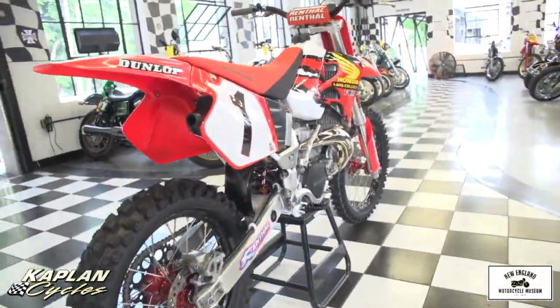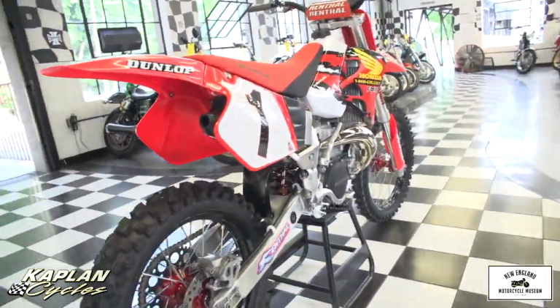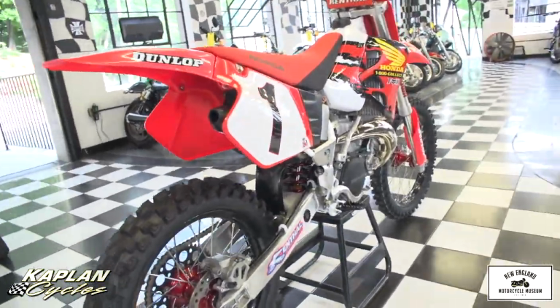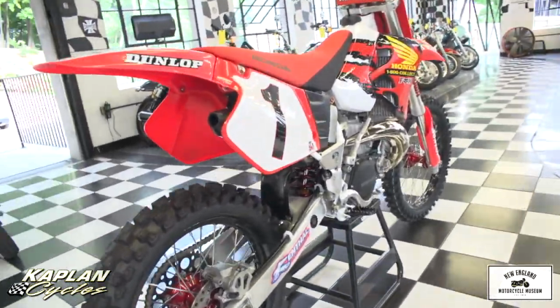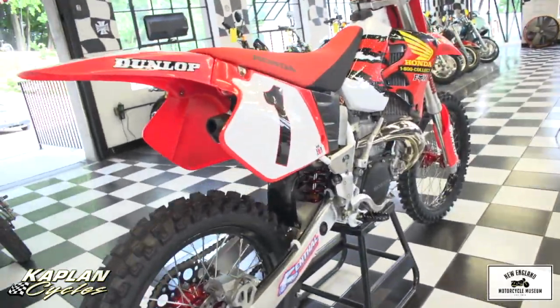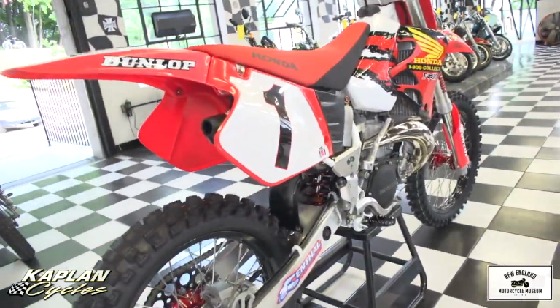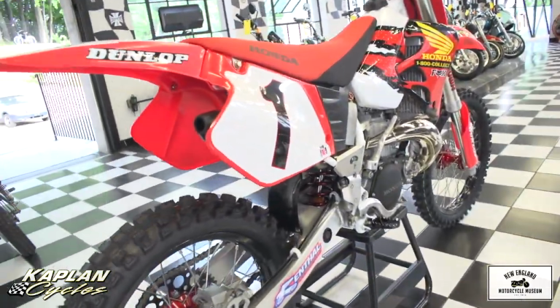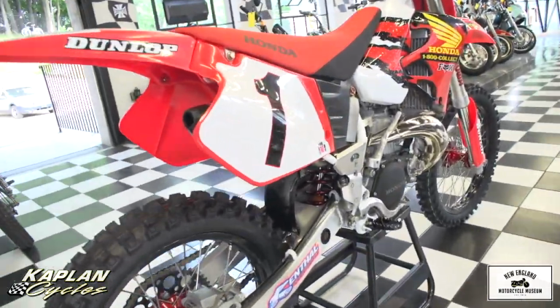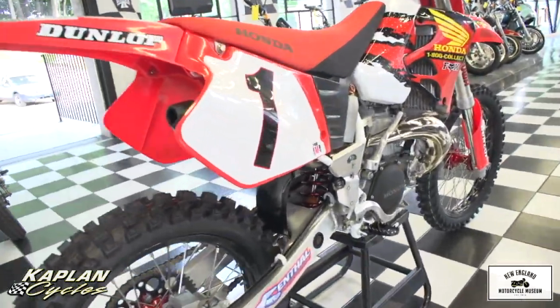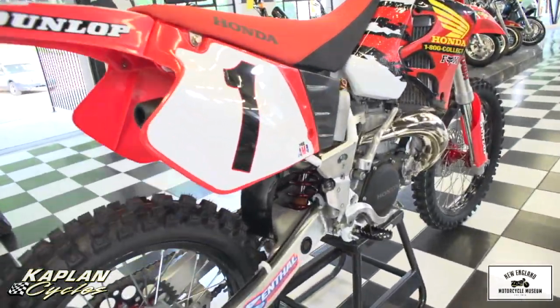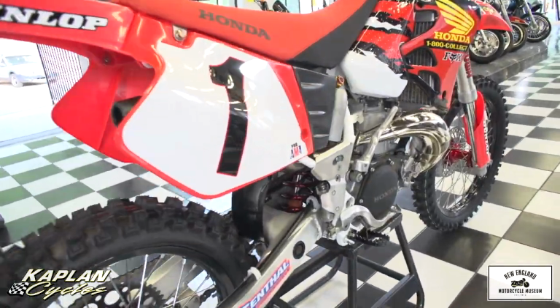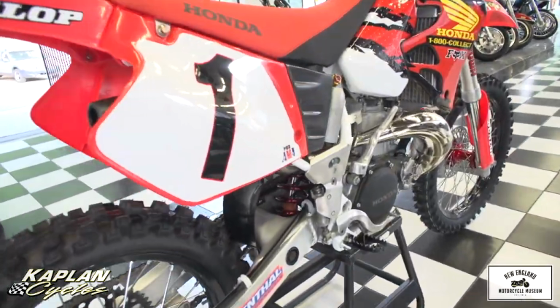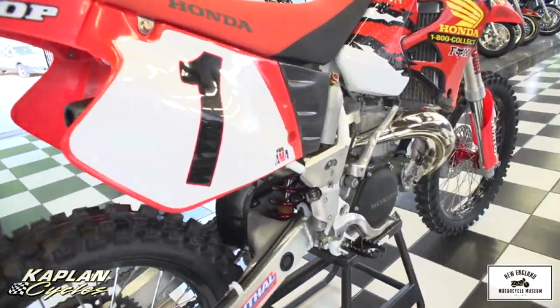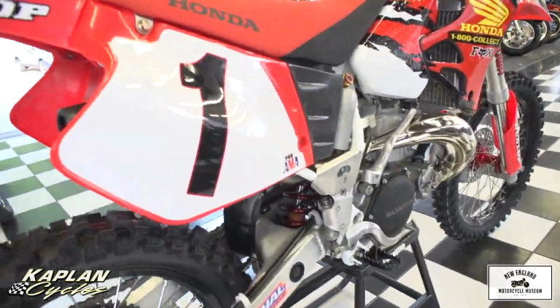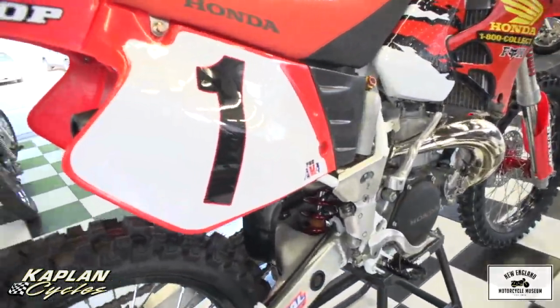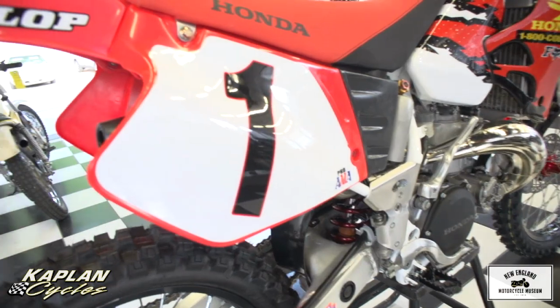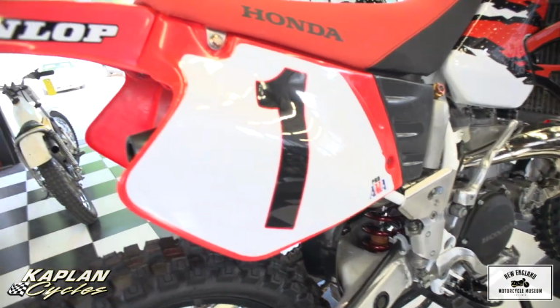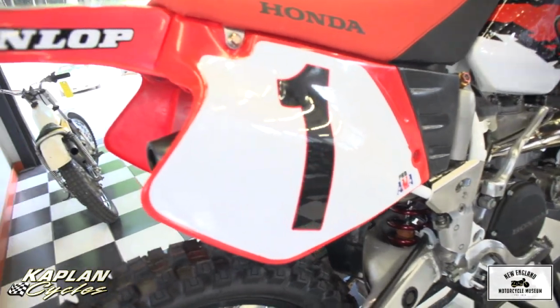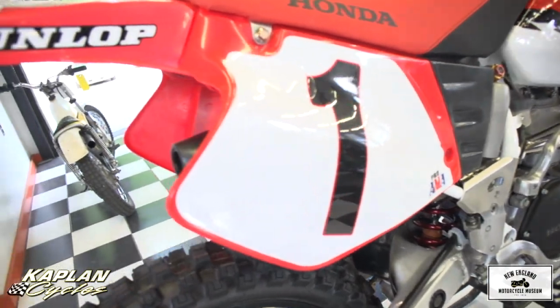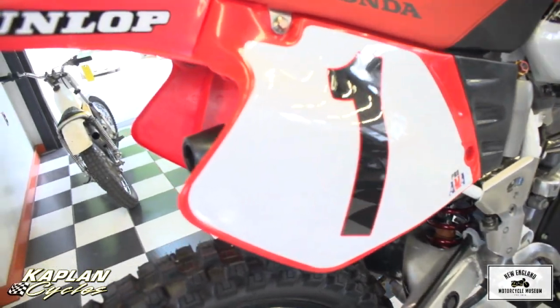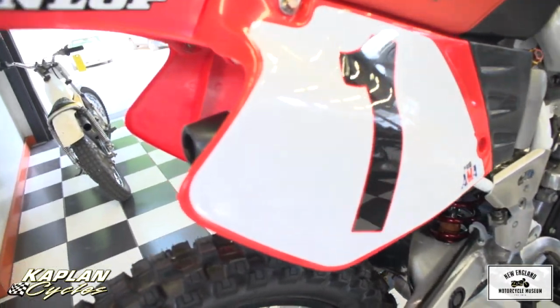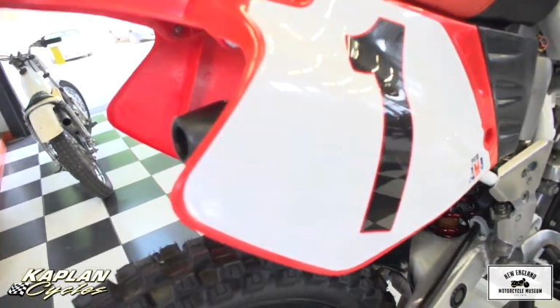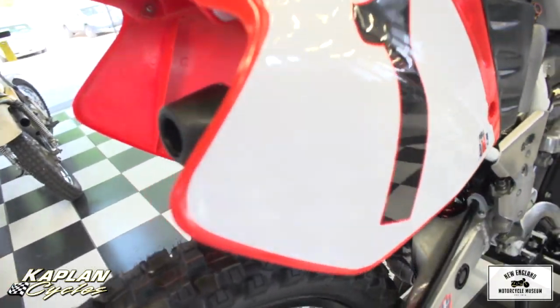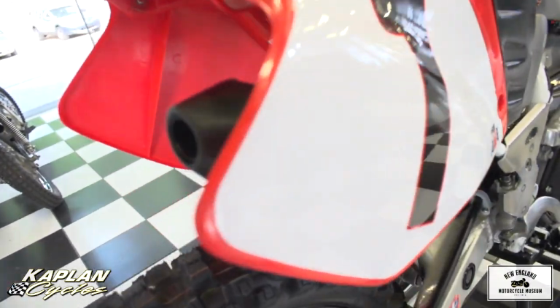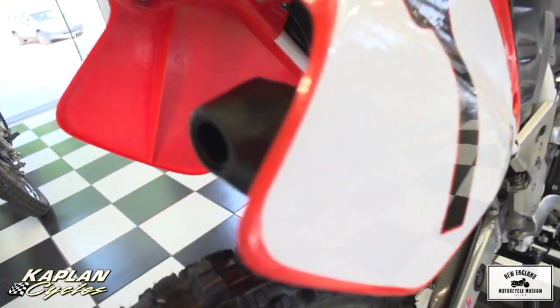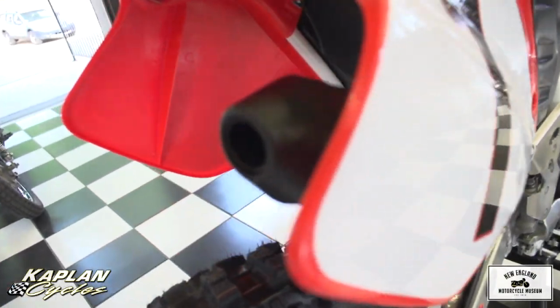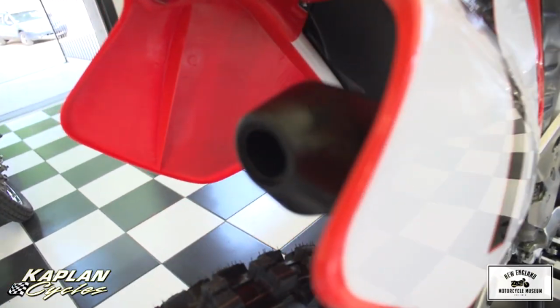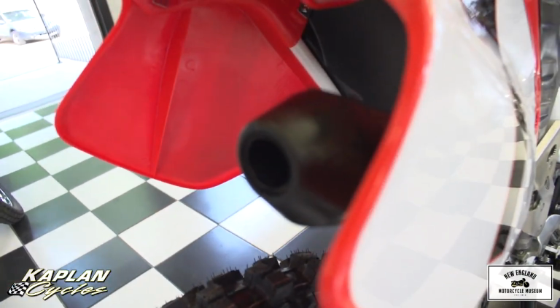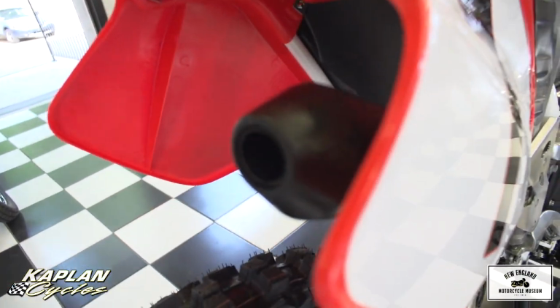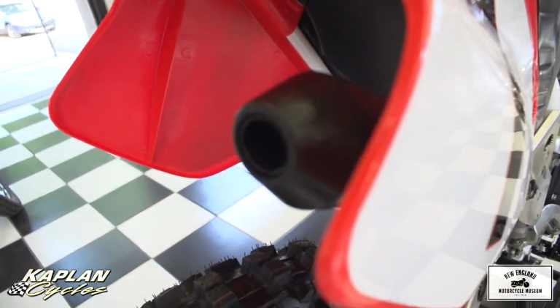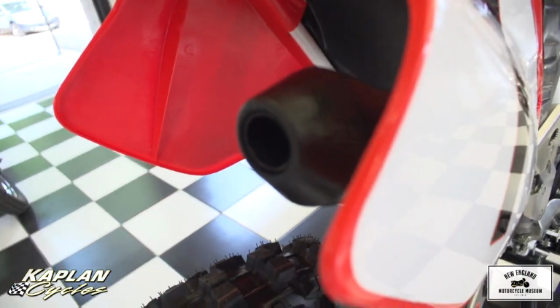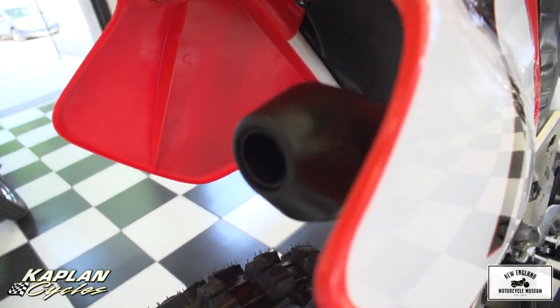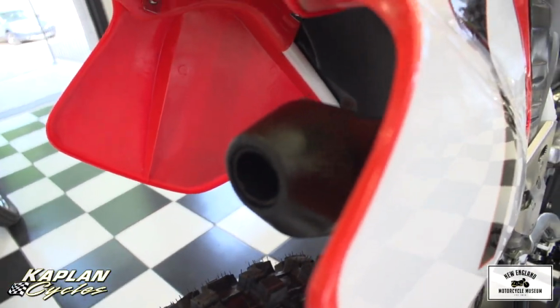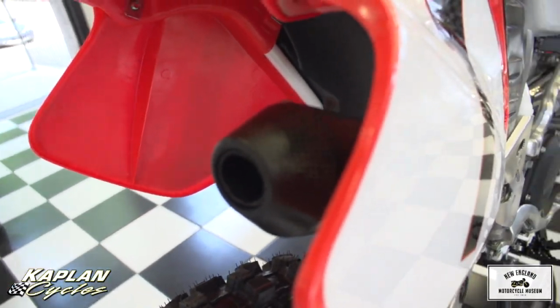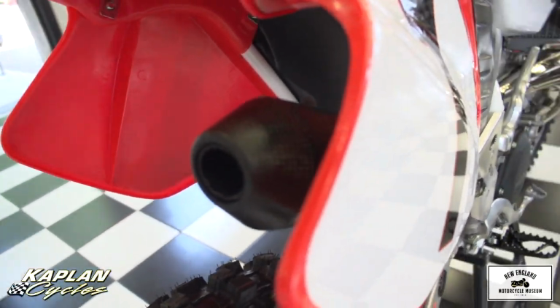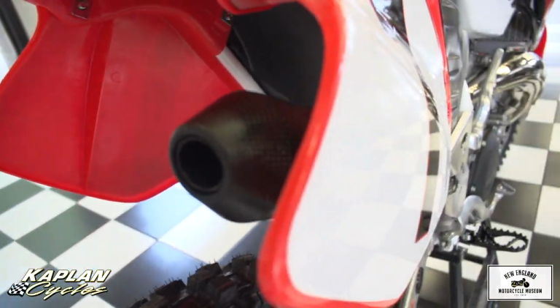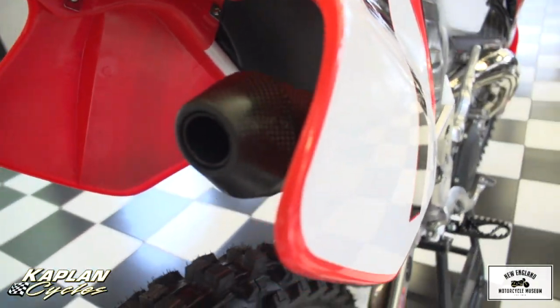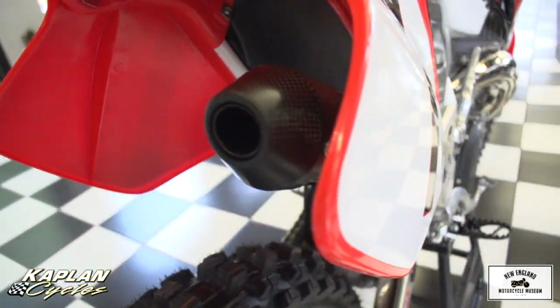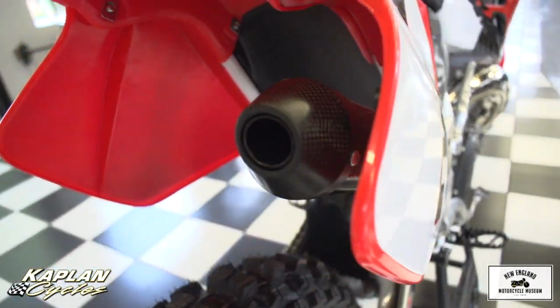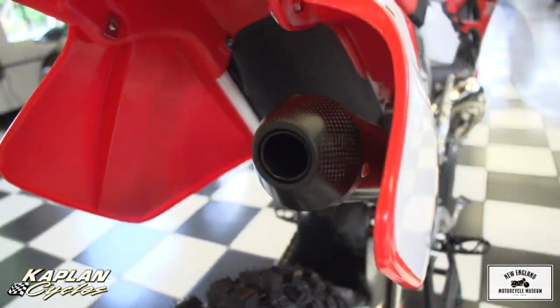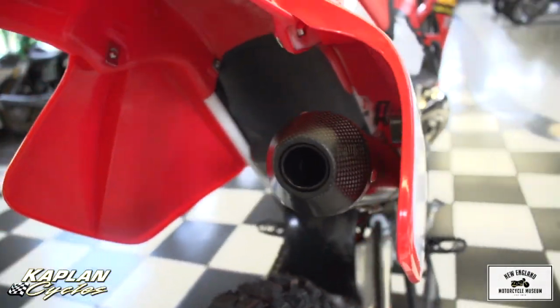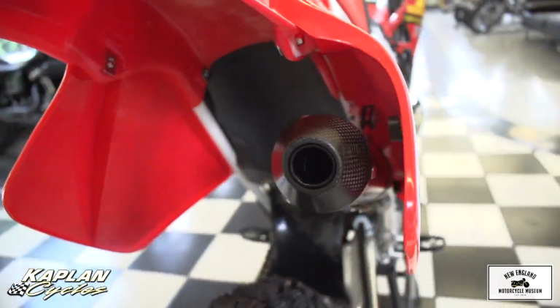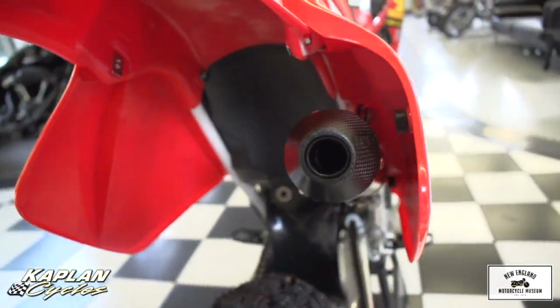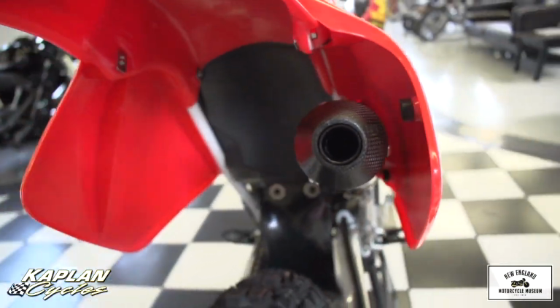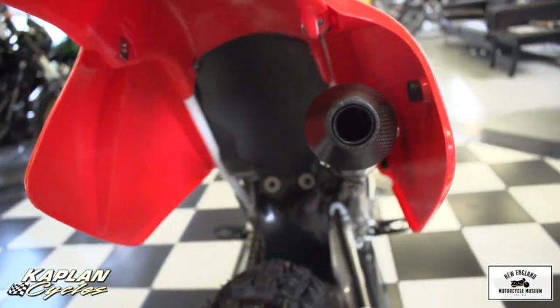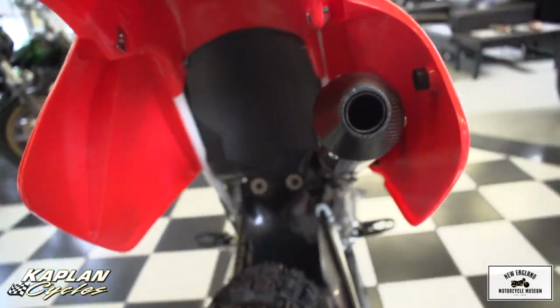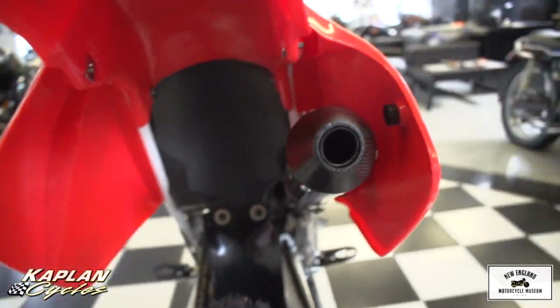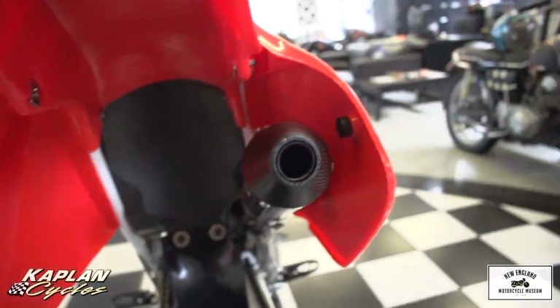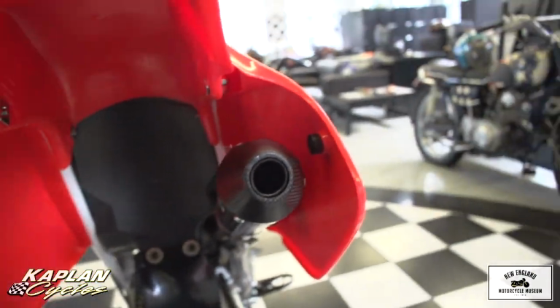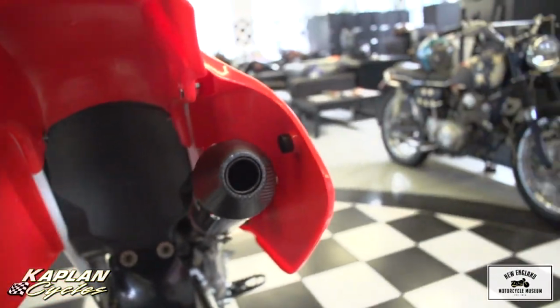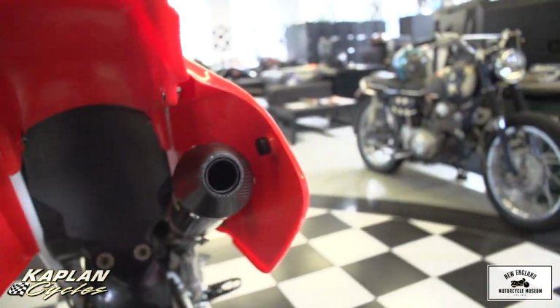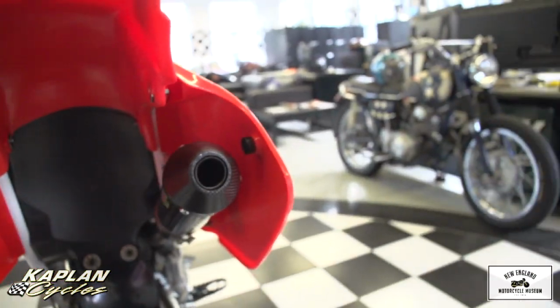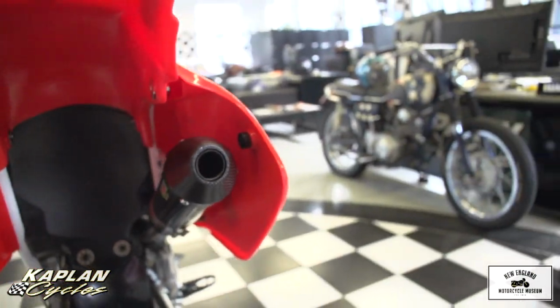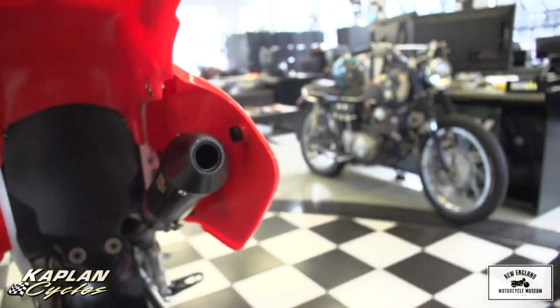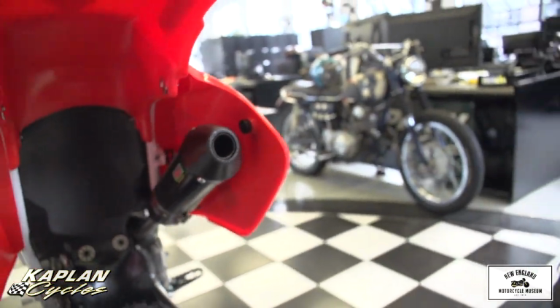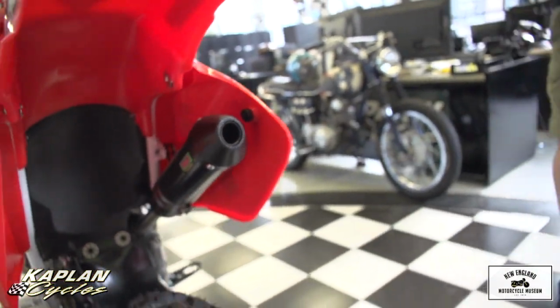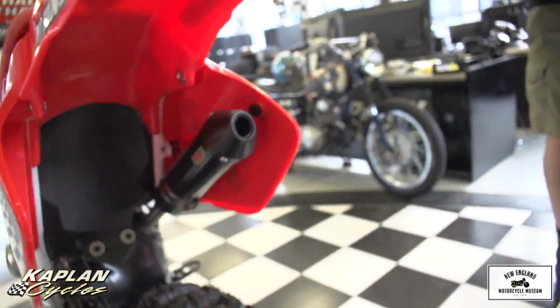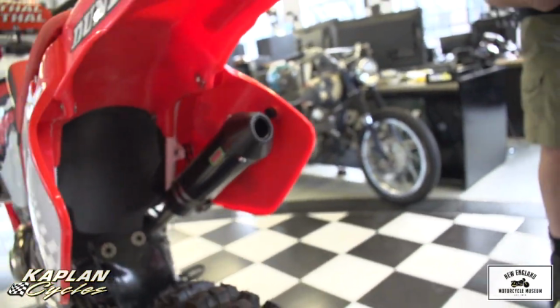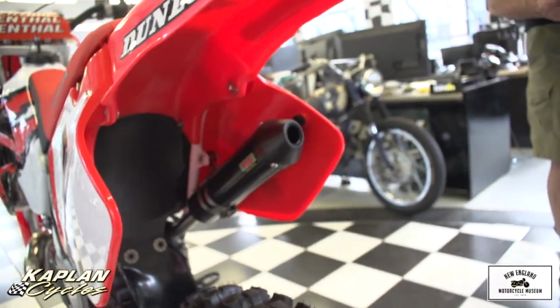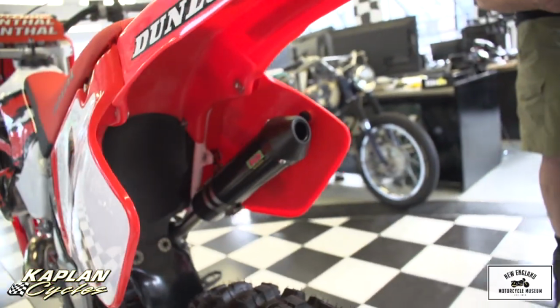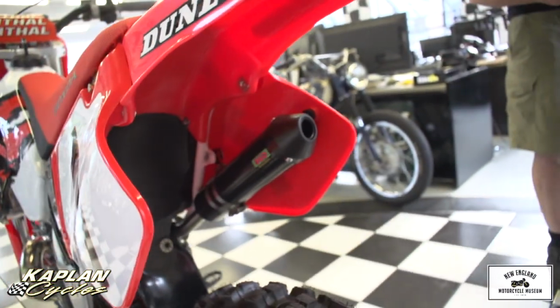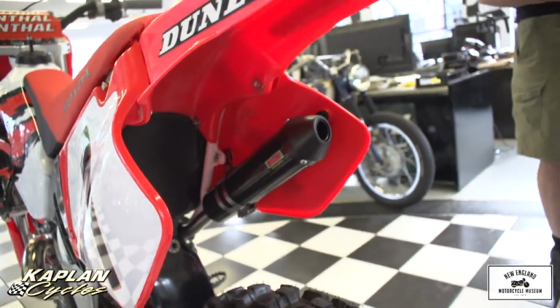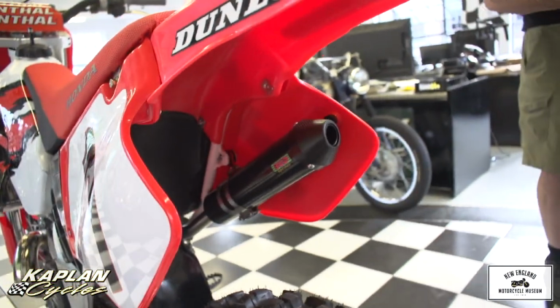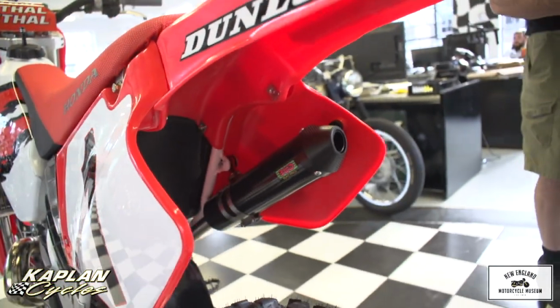The pipe is a brand new Pro-Circuit platinum pipe with a bud-raising carbon fiber silencer. Check out the silencer on the side — this thing just makes absolute music, the sound is amazing.